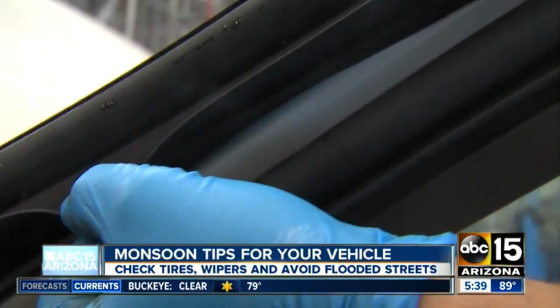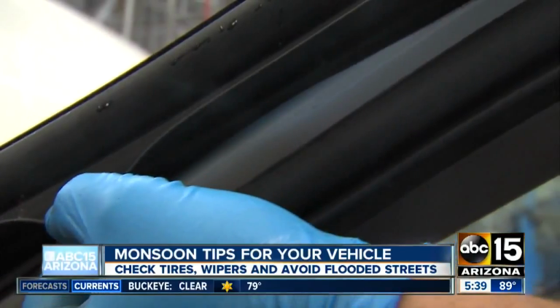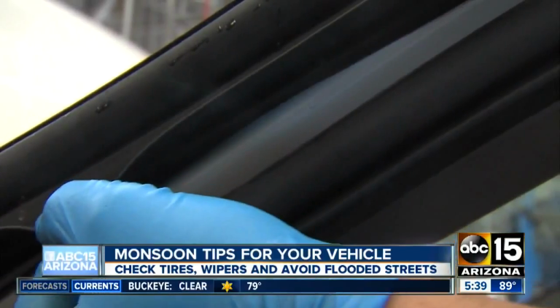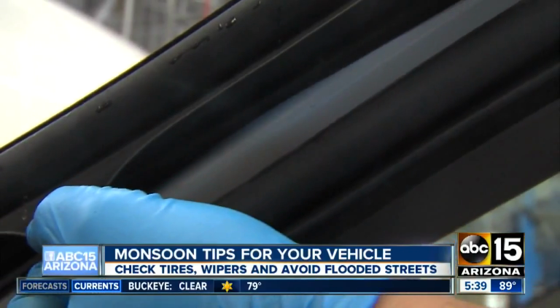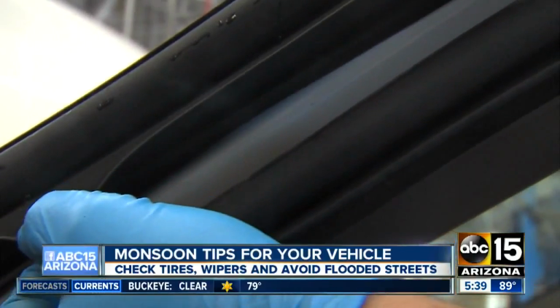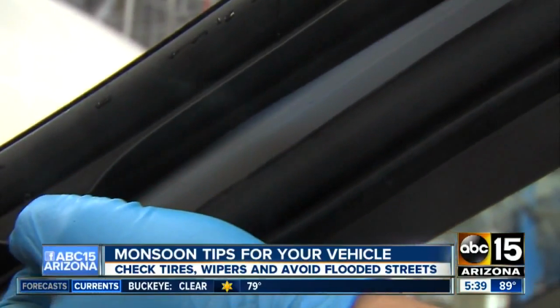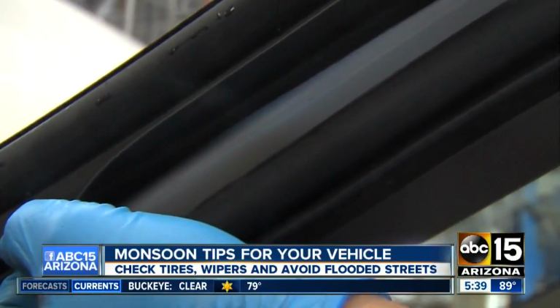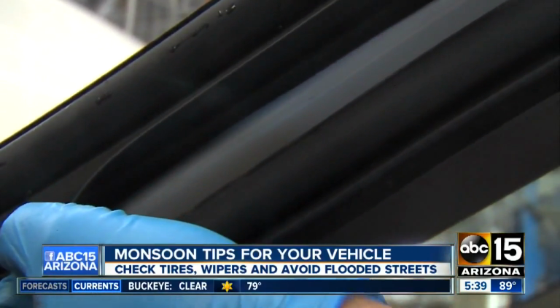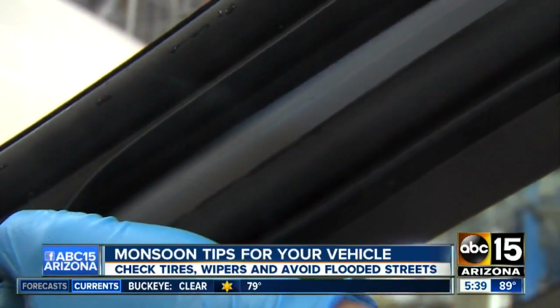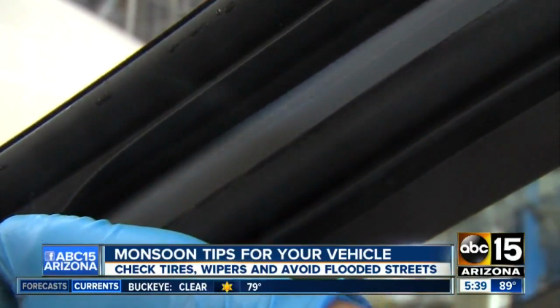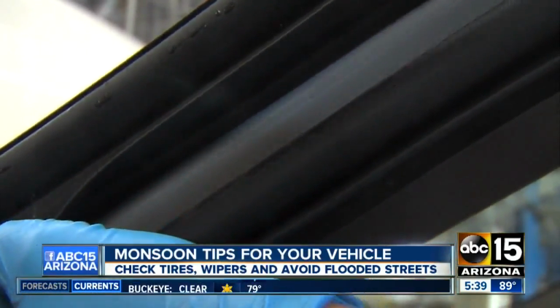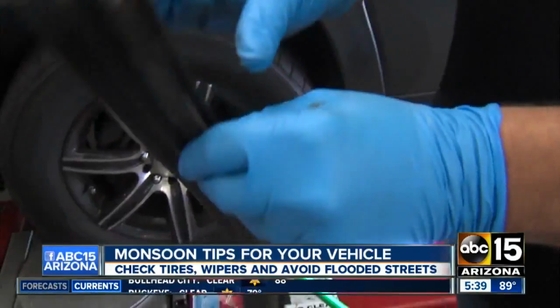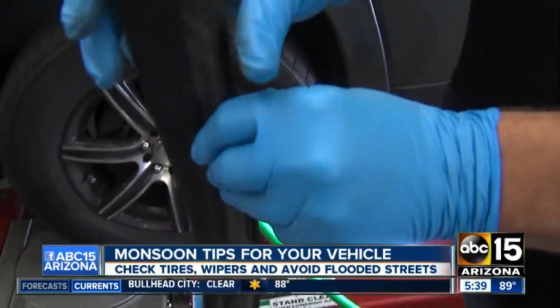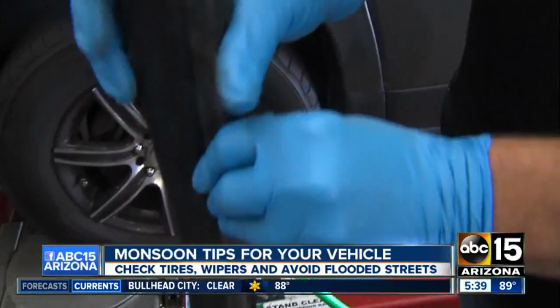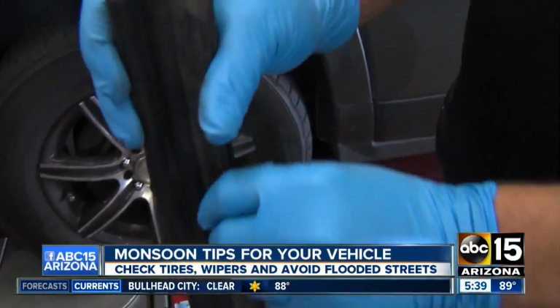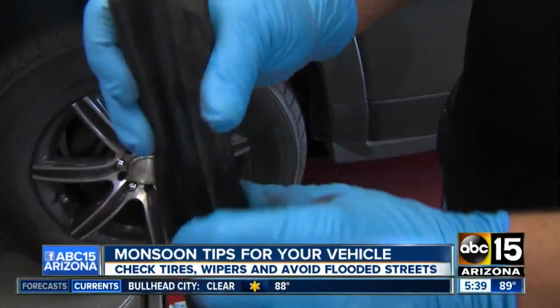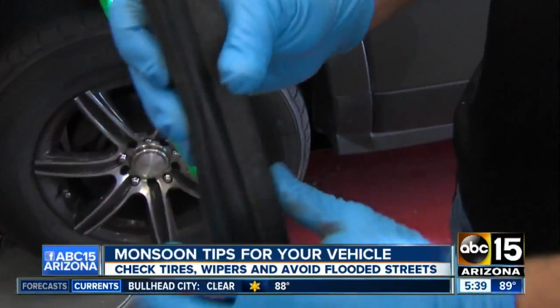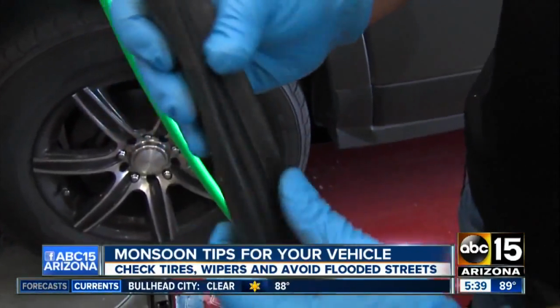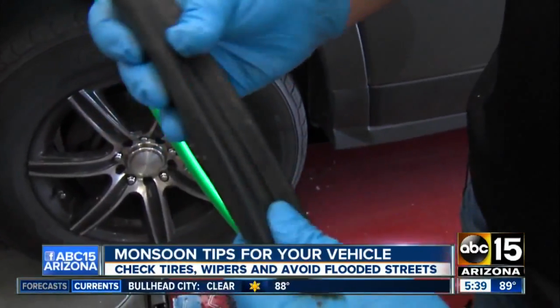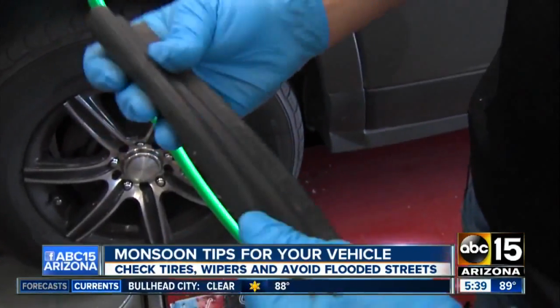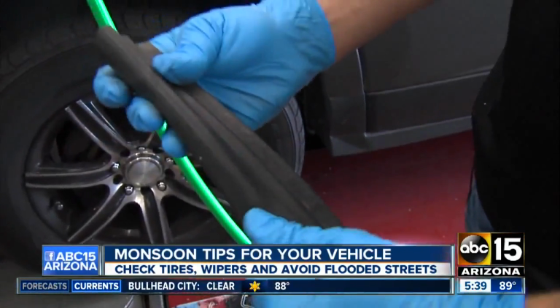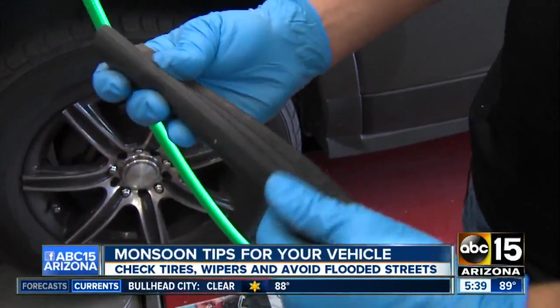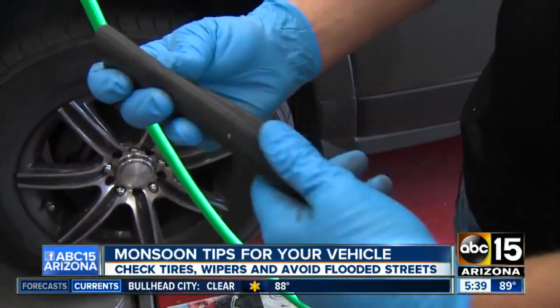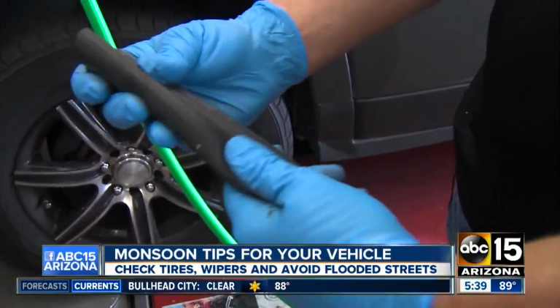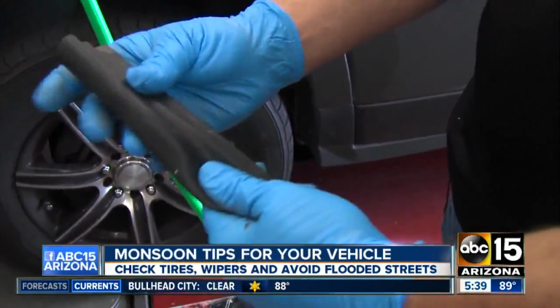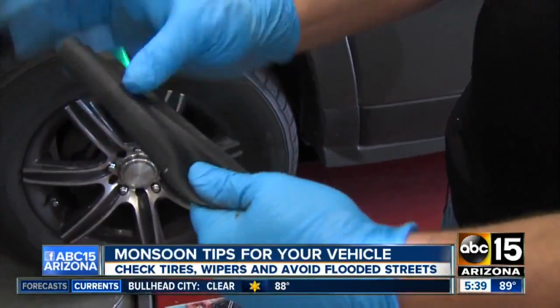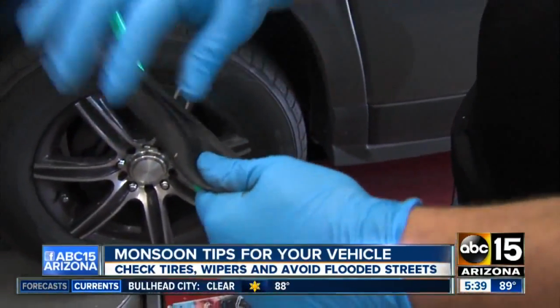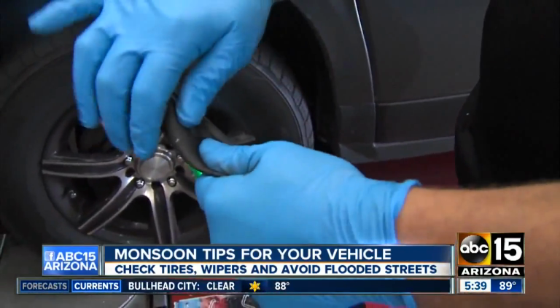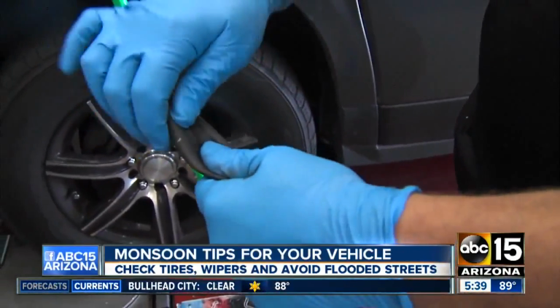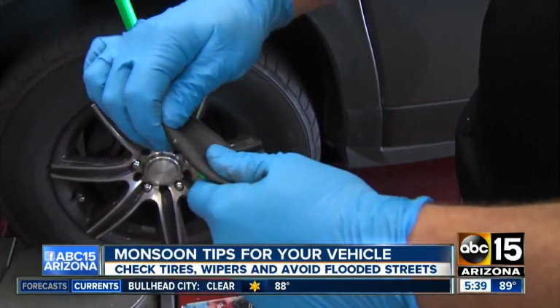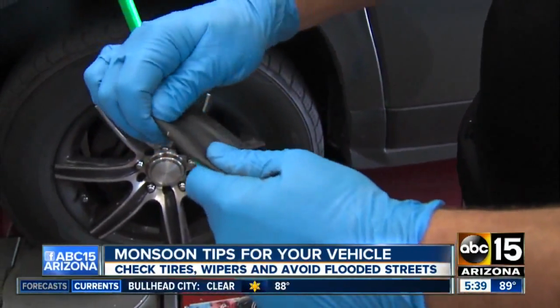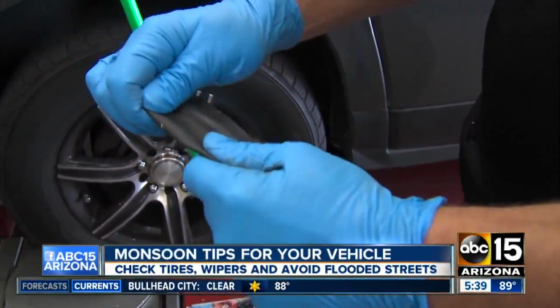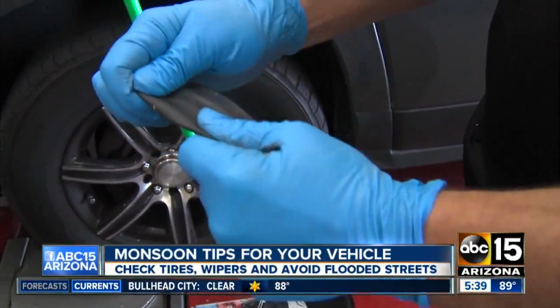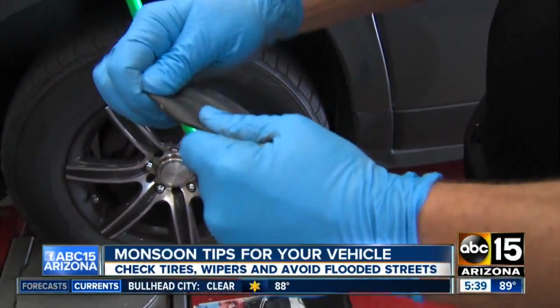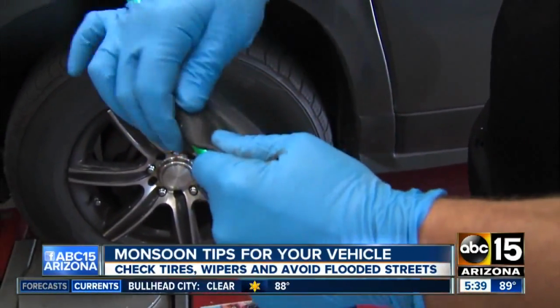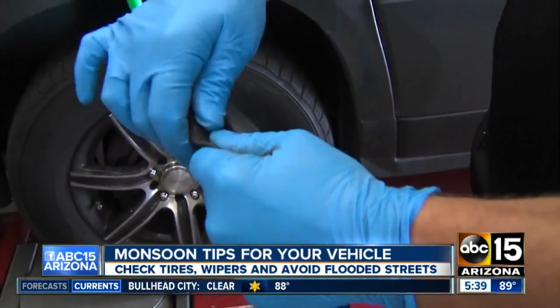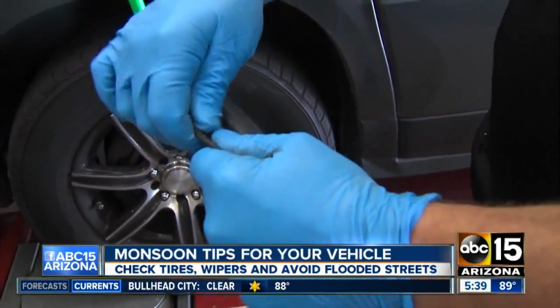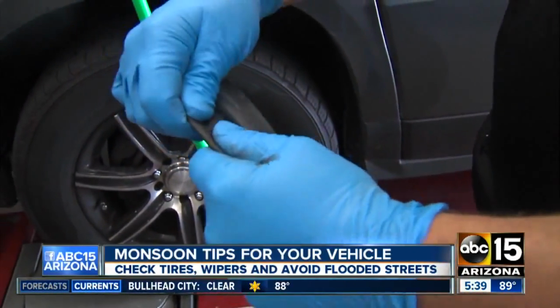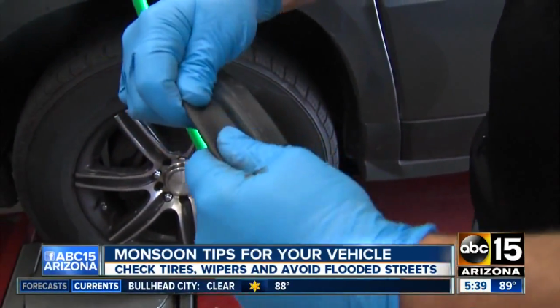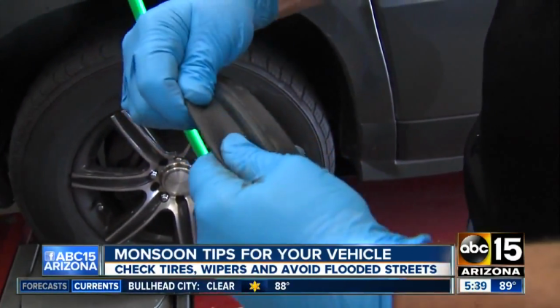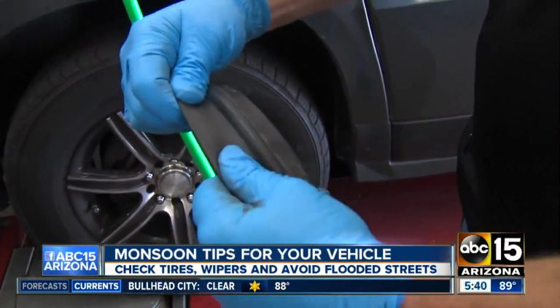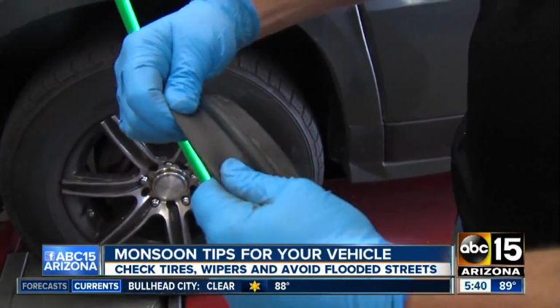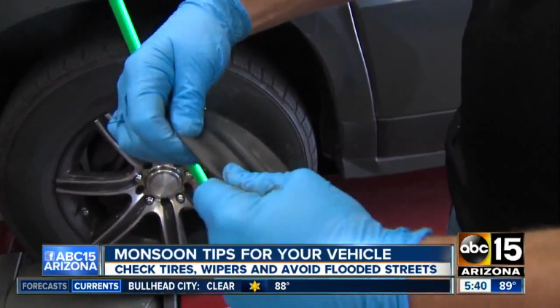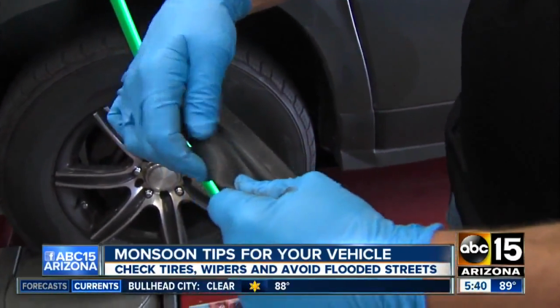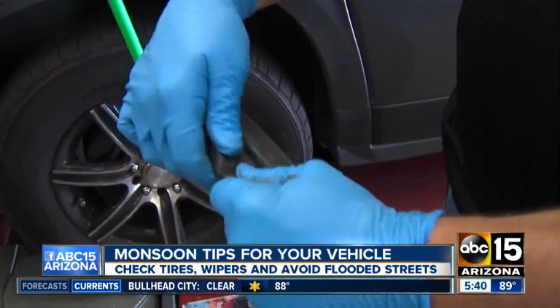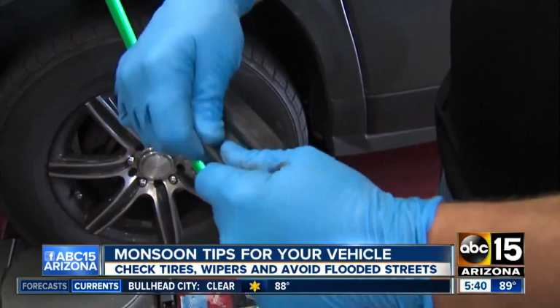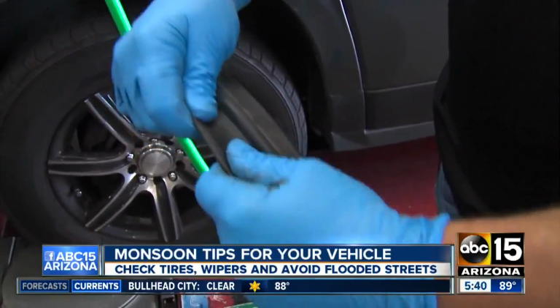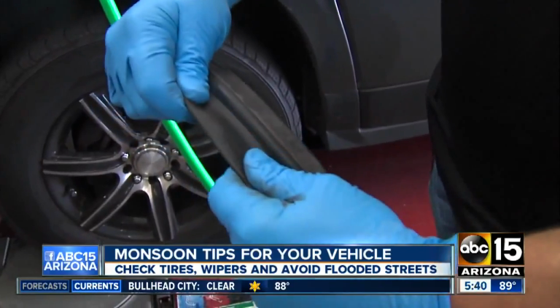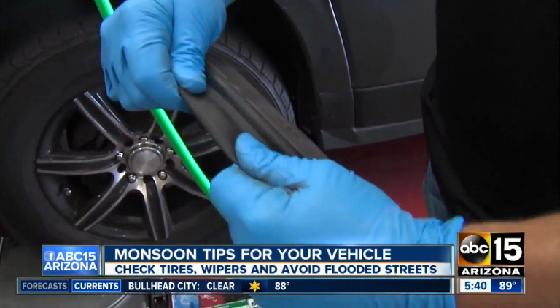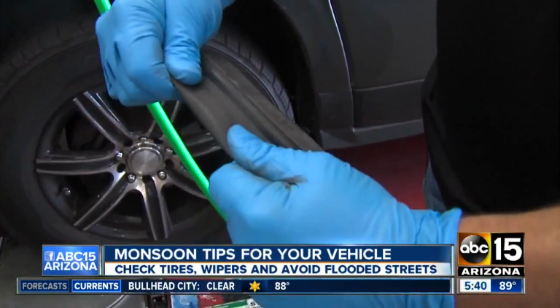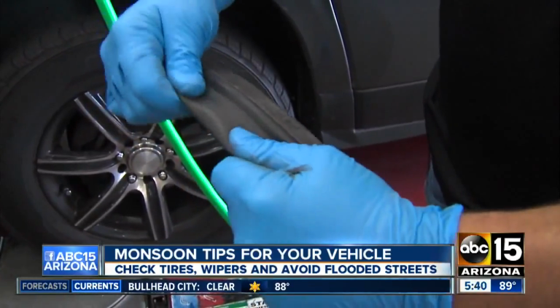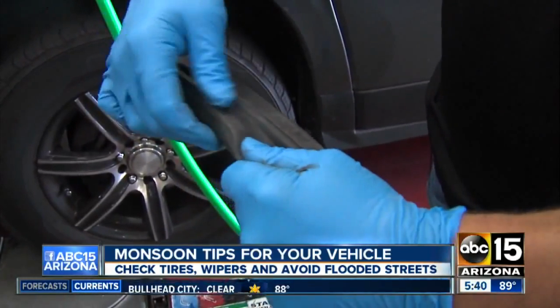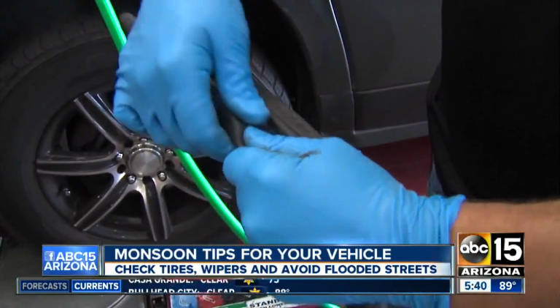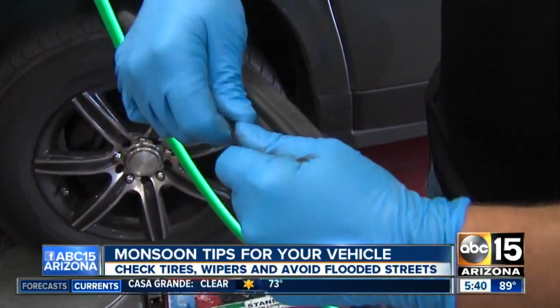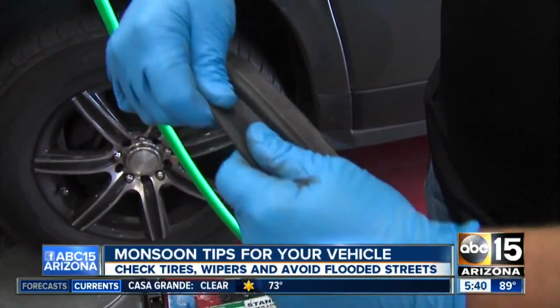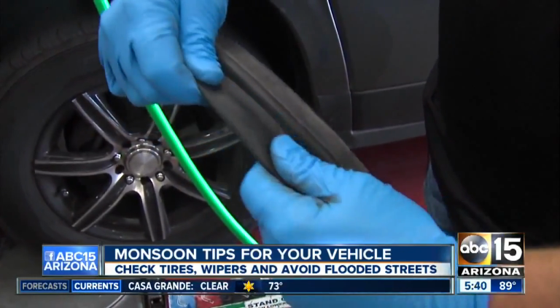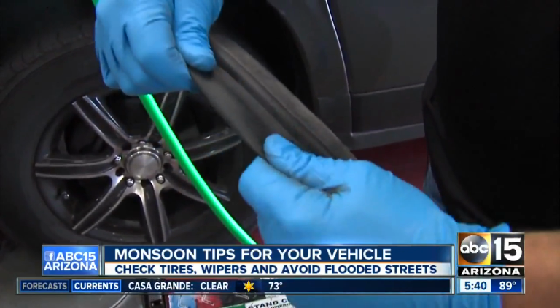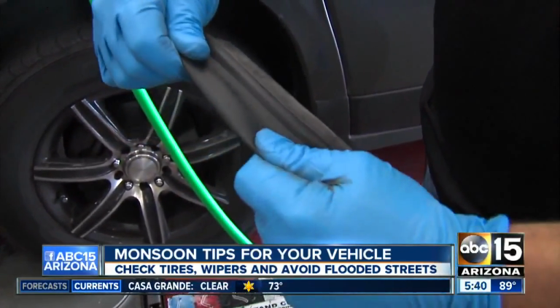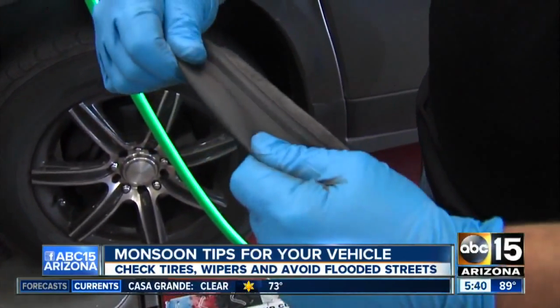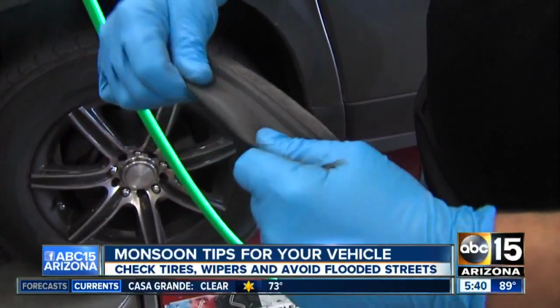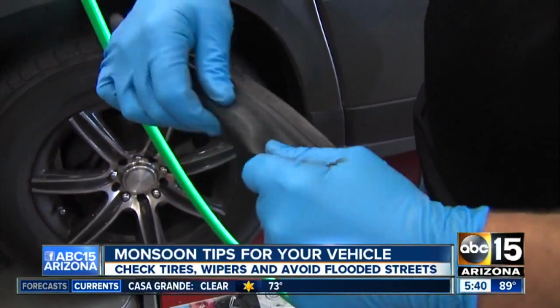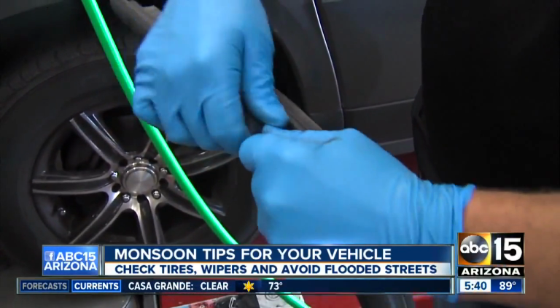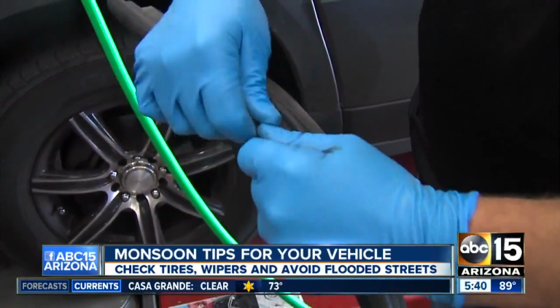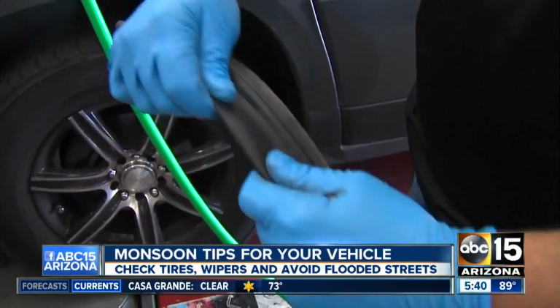That water damage could lead to the automatic windows malfunctioning, the lights in the dash, the radio — all that could go out, of course. How's the tire tread? You want to look at that, too.